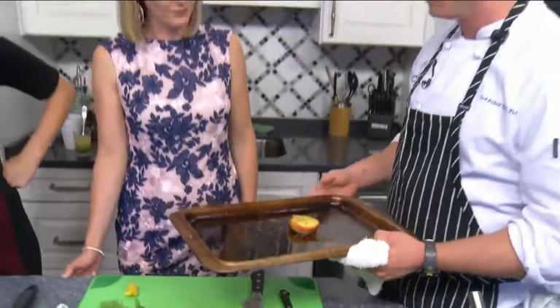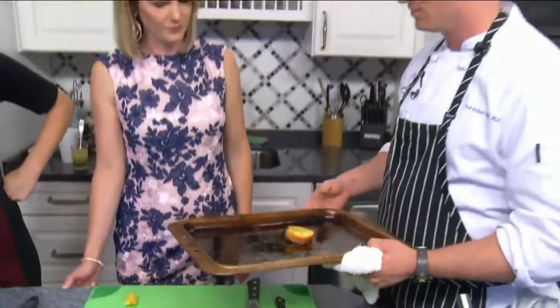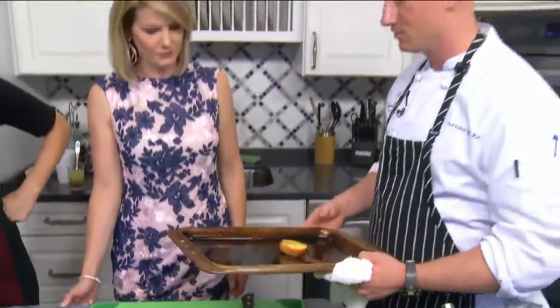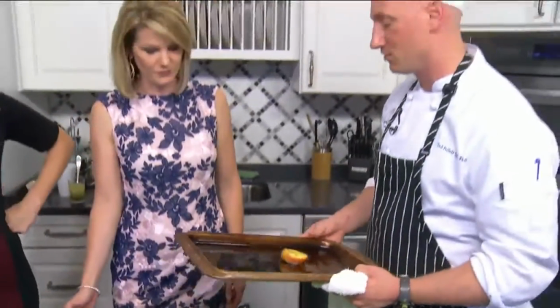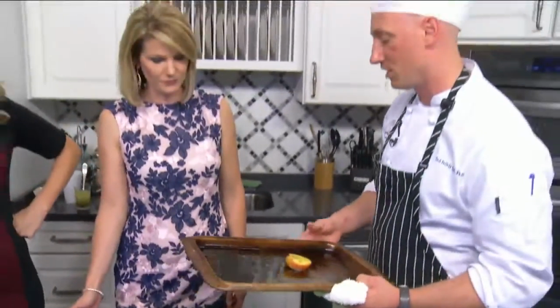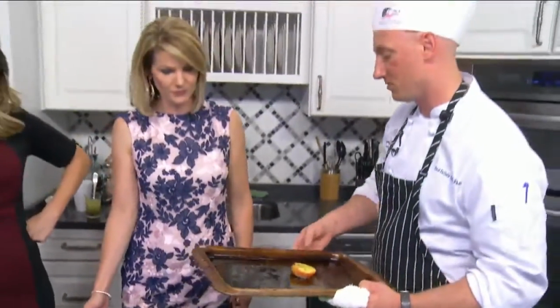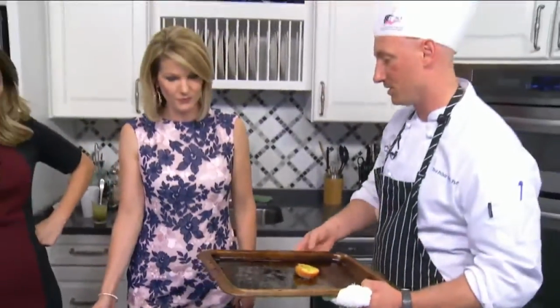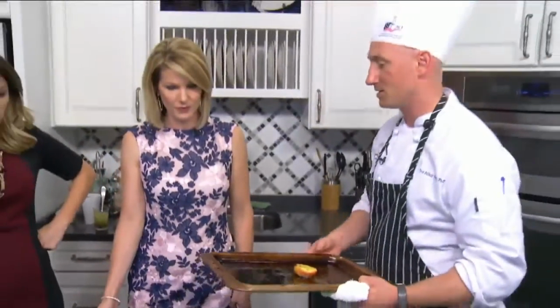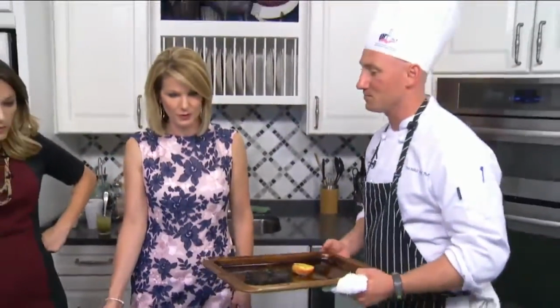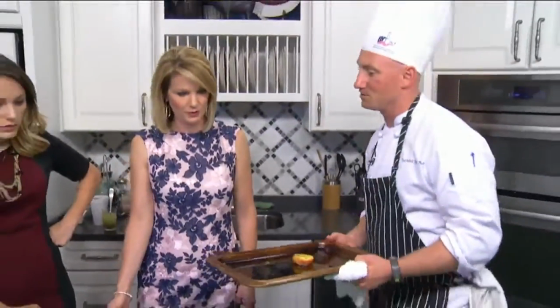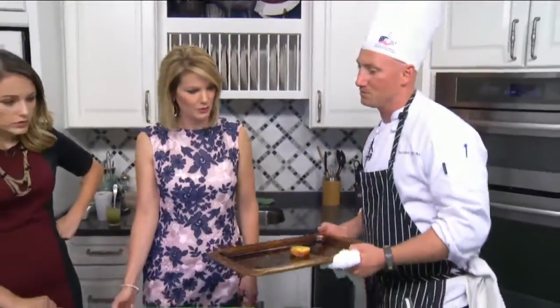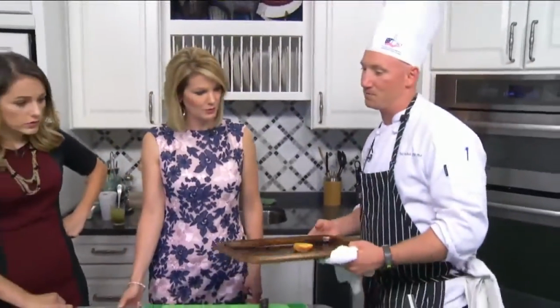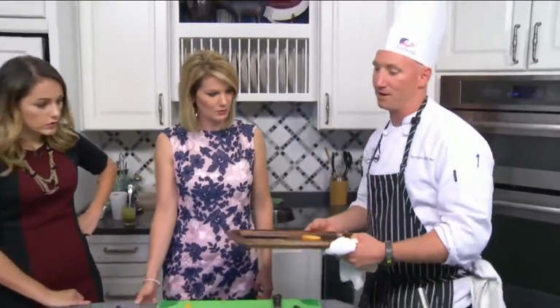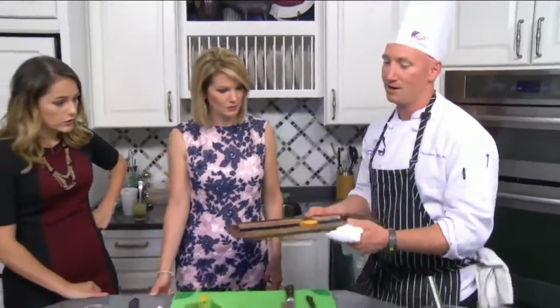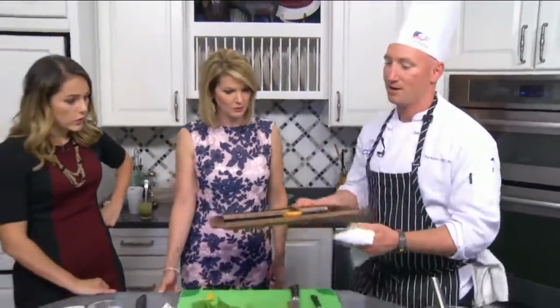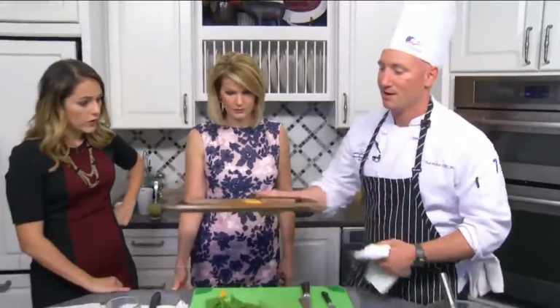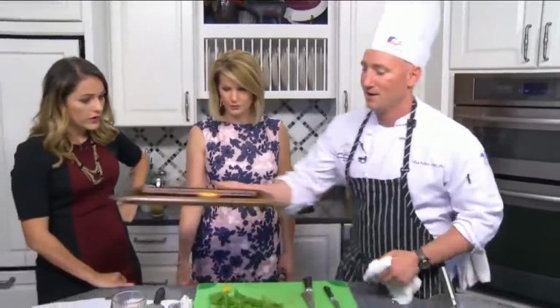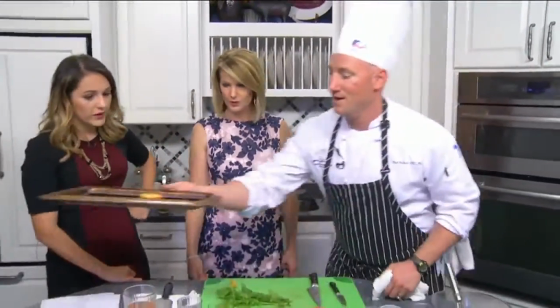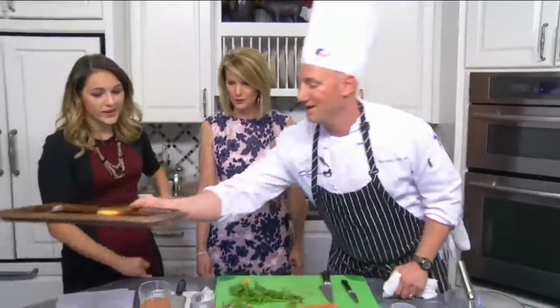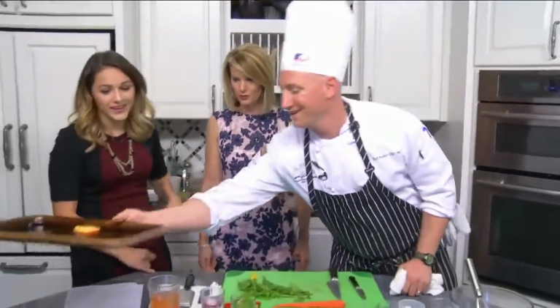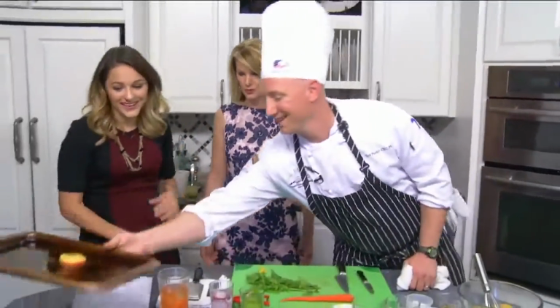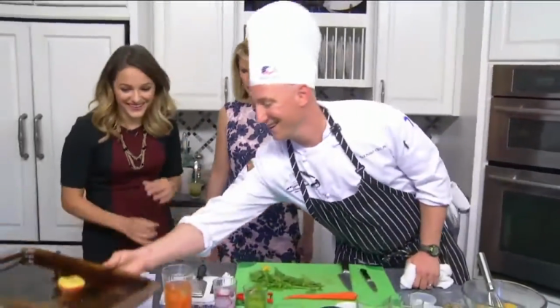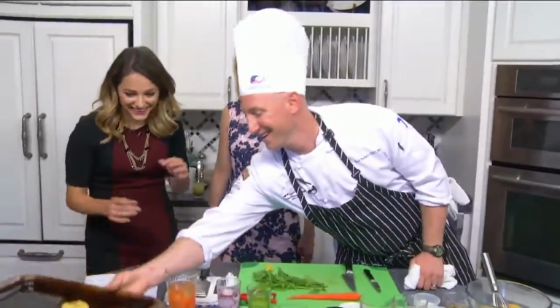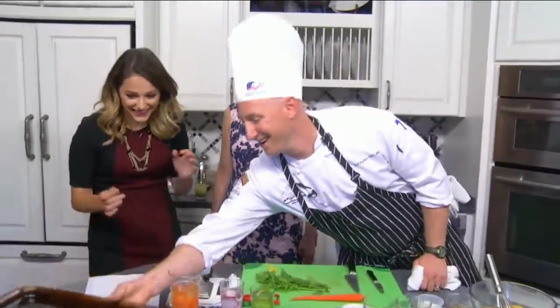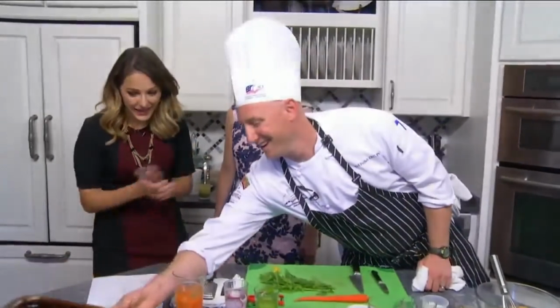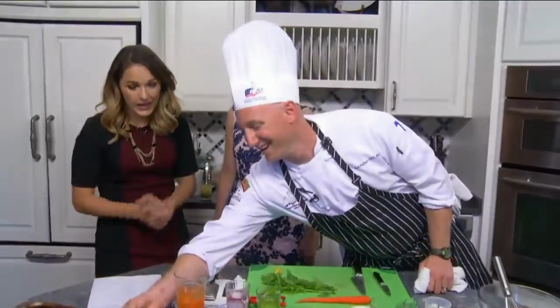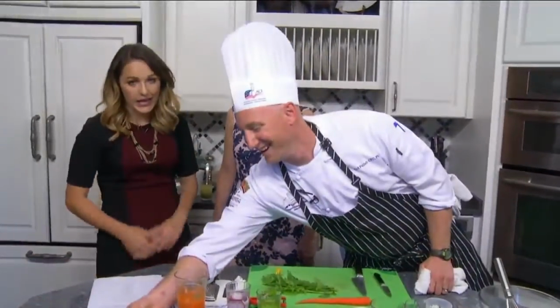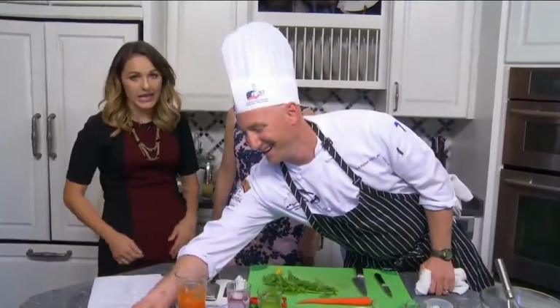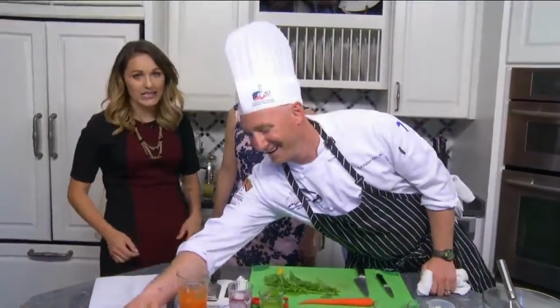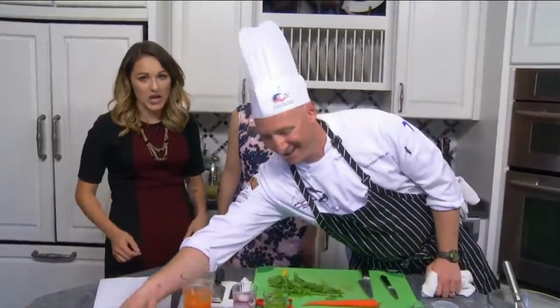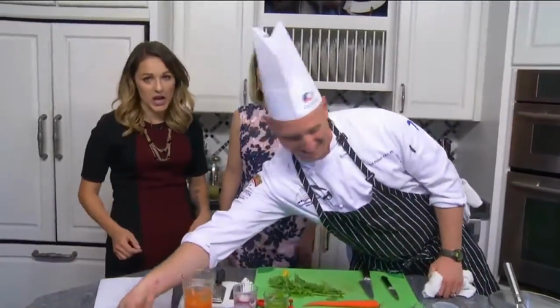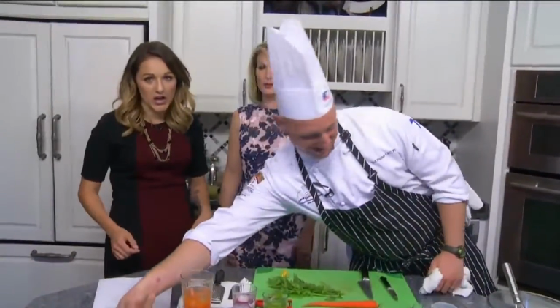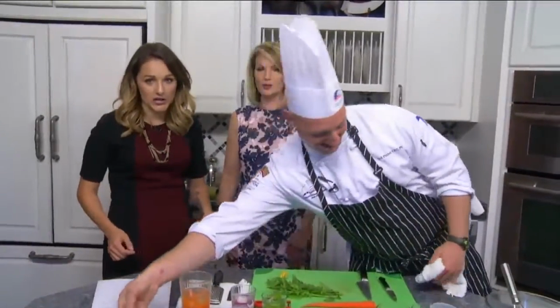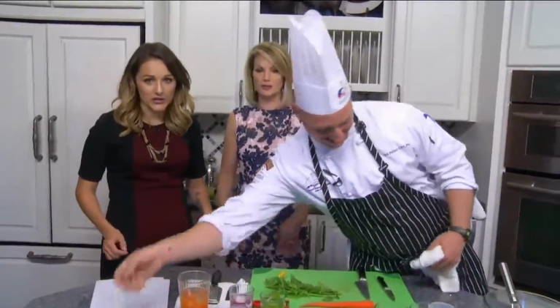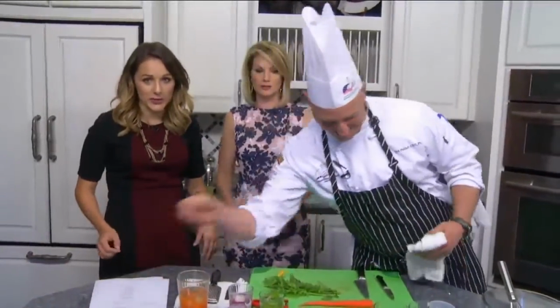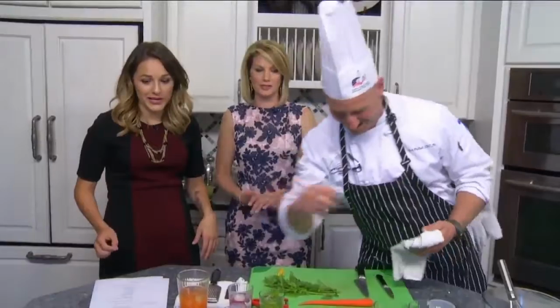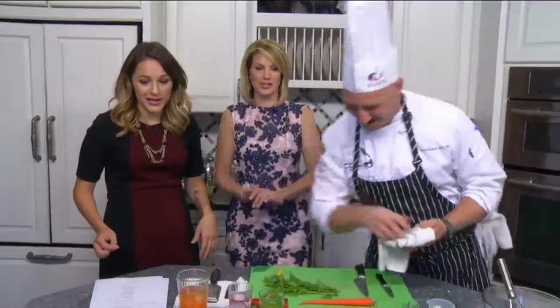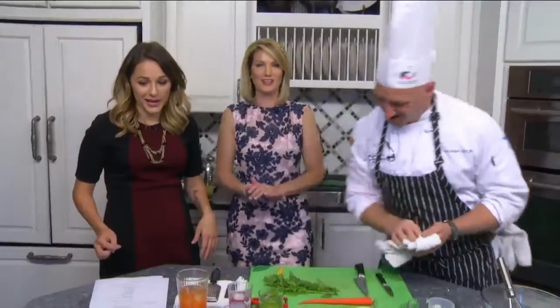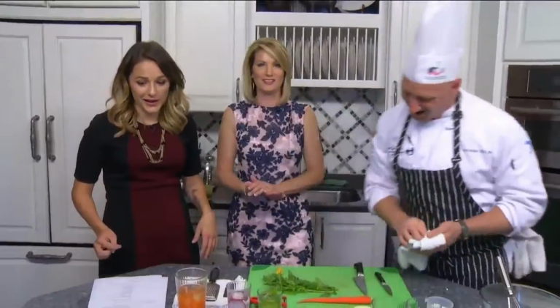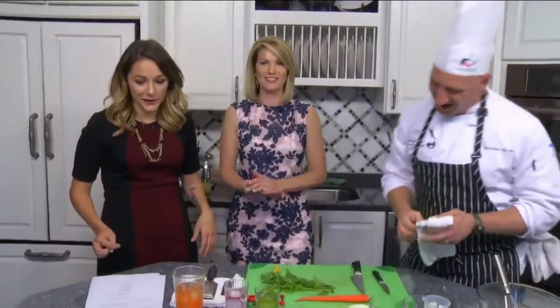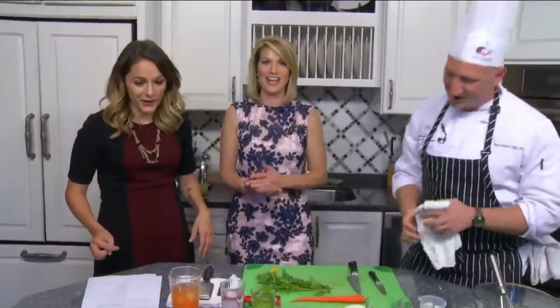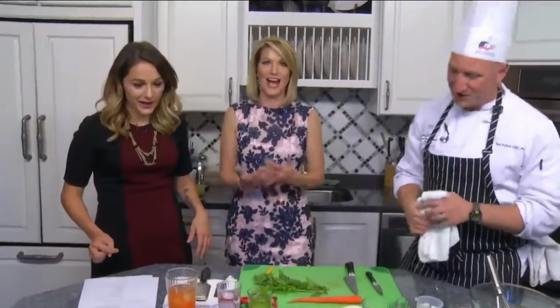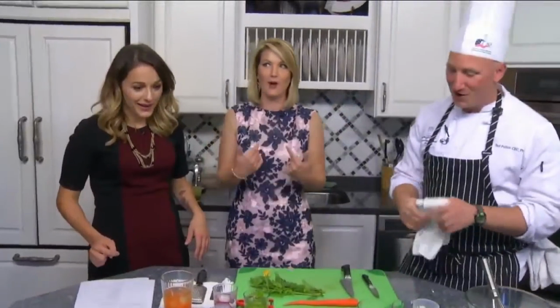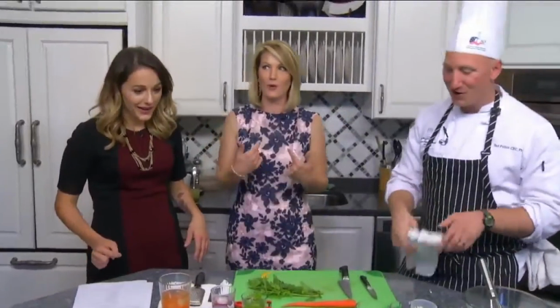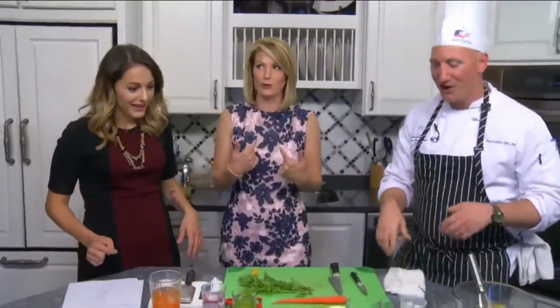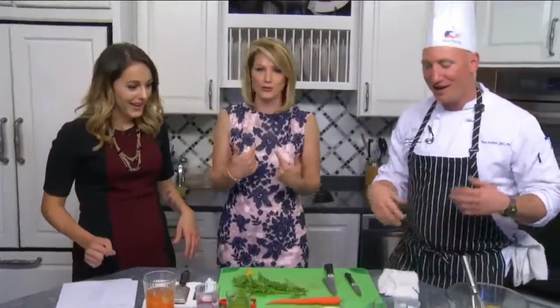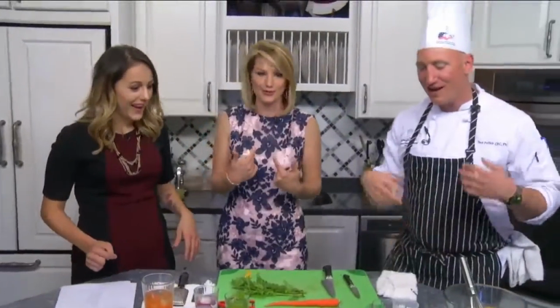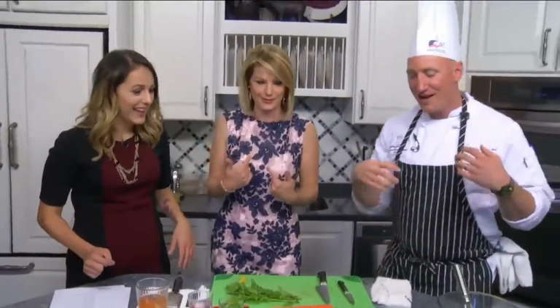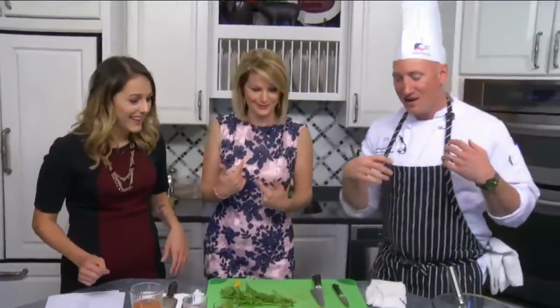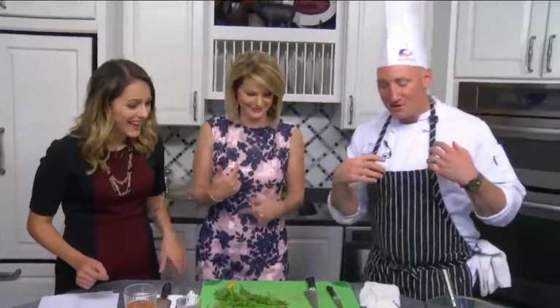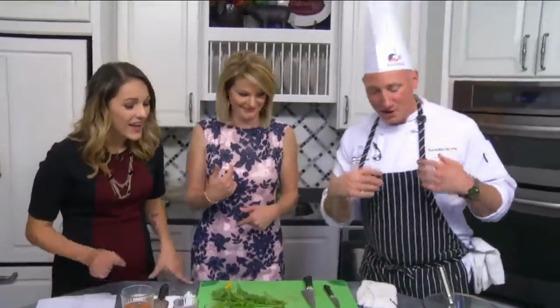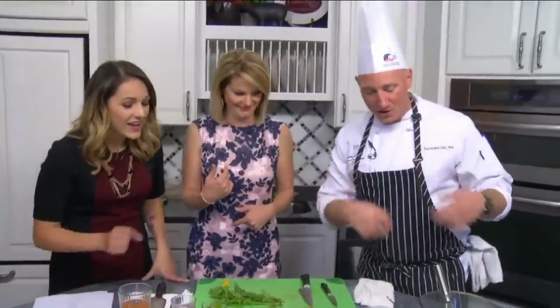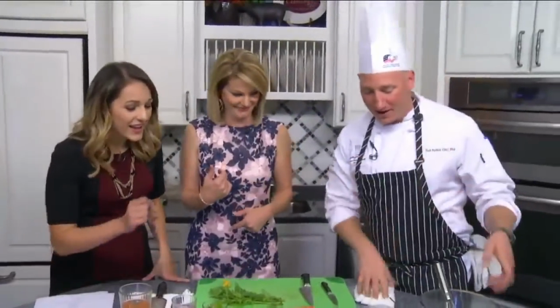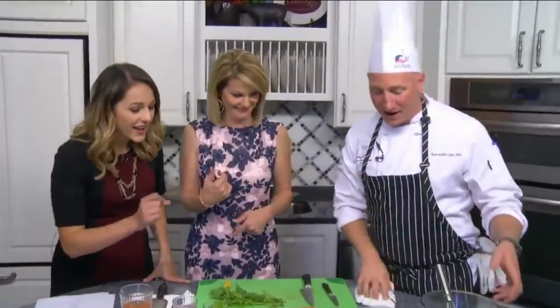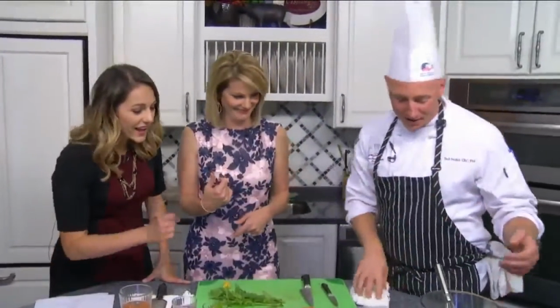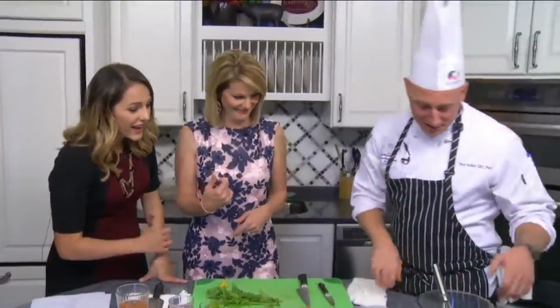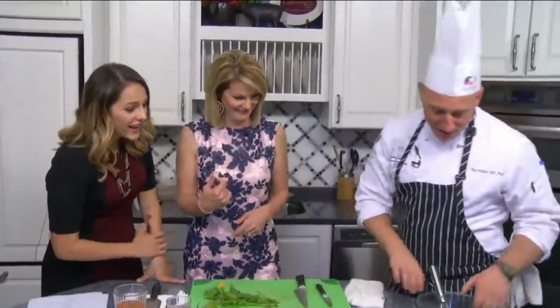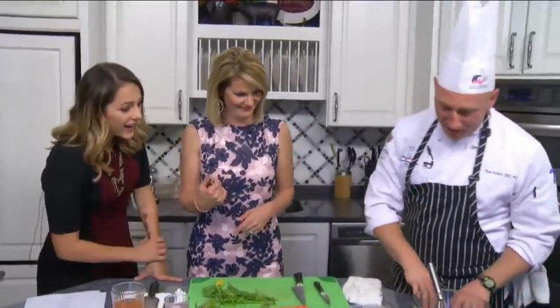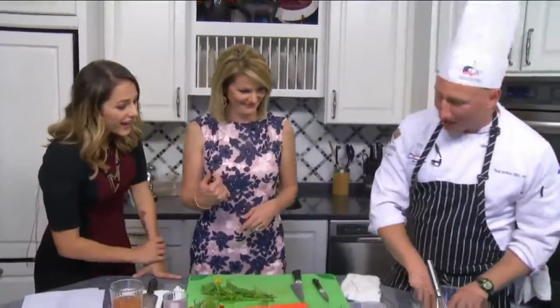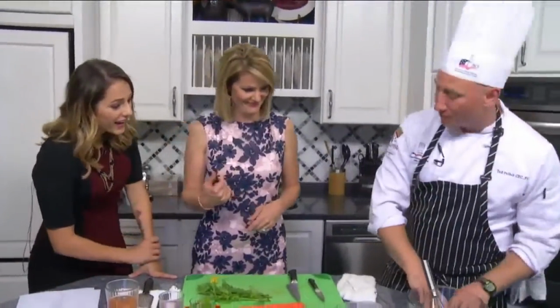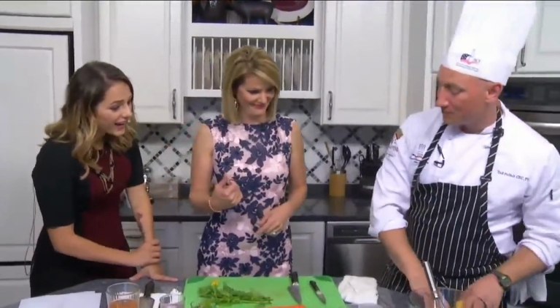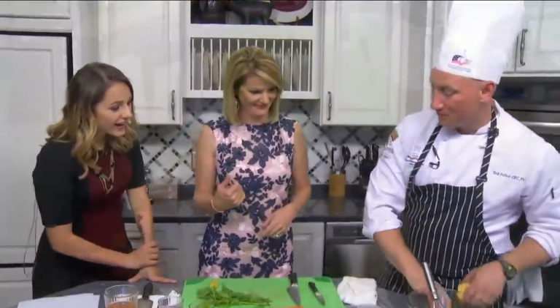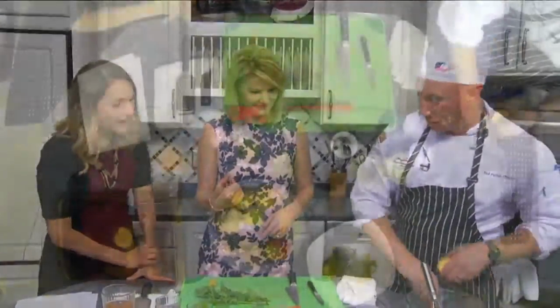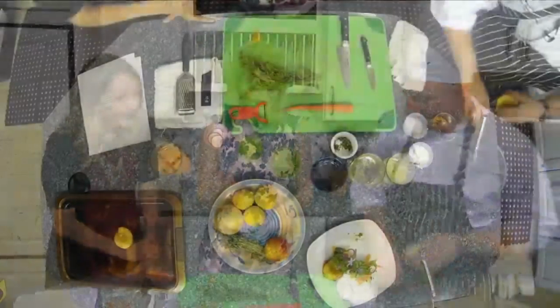Don't judge me — this is my sheet pan. Now let's throw together this vinaigrette.